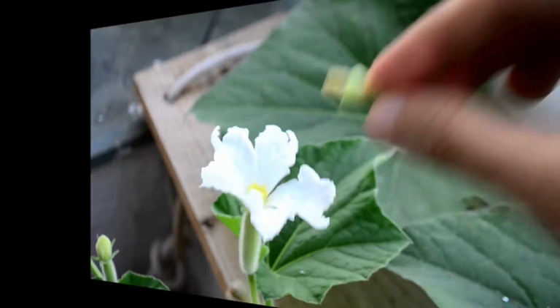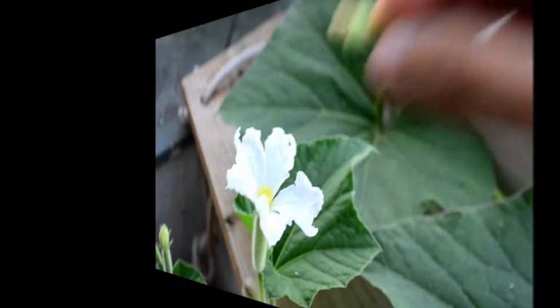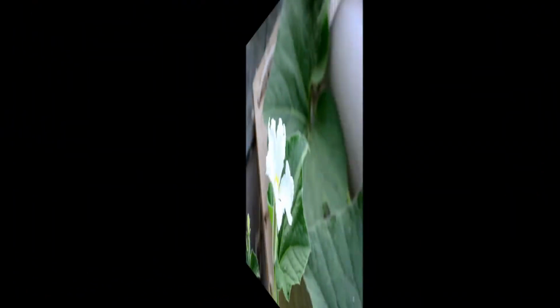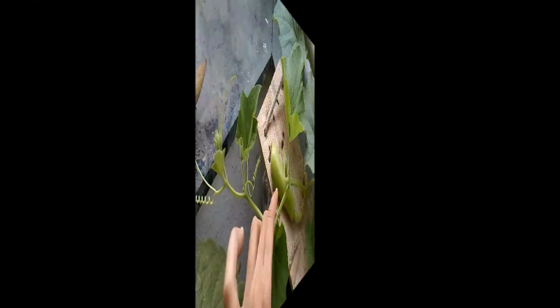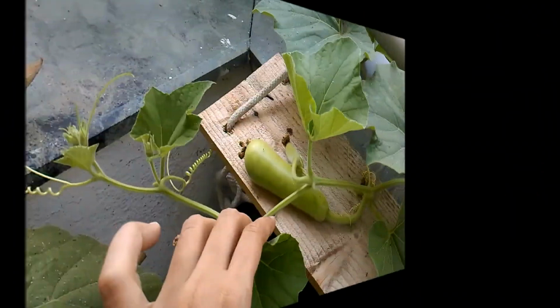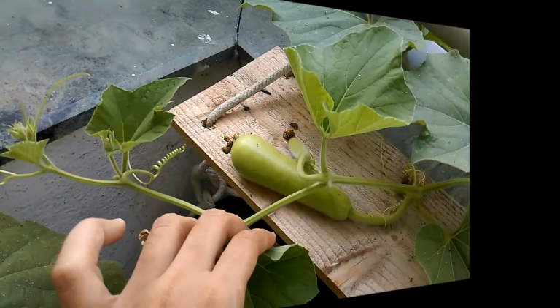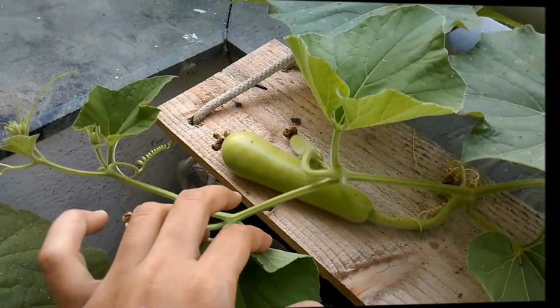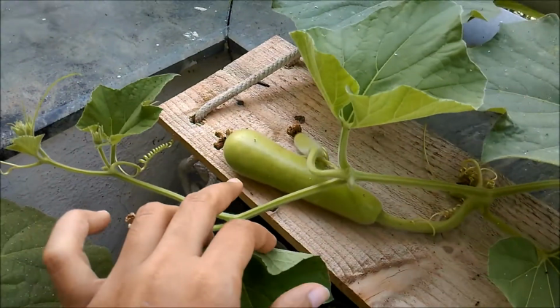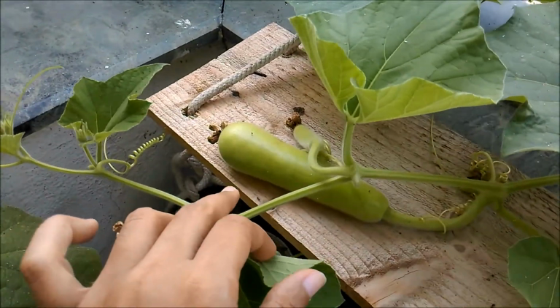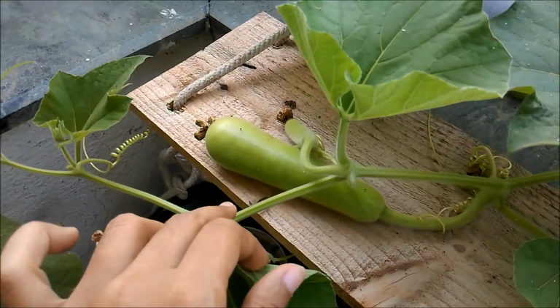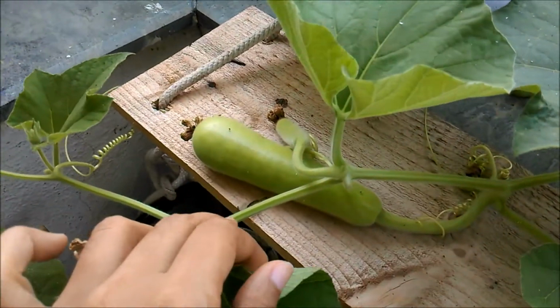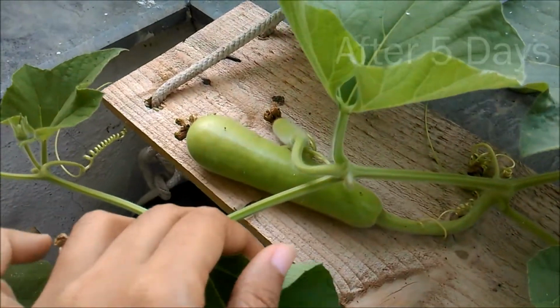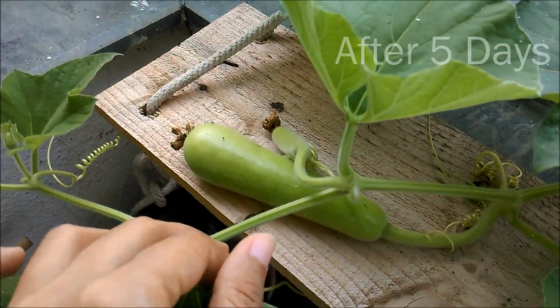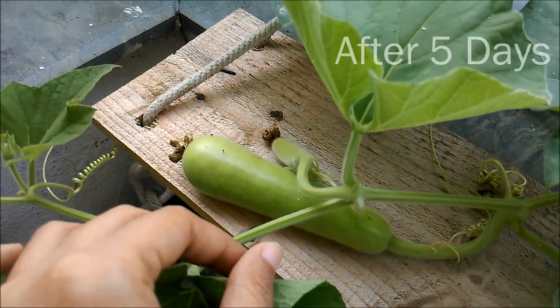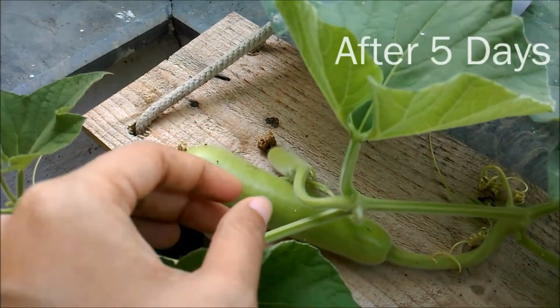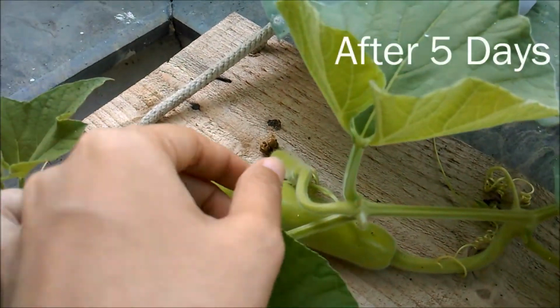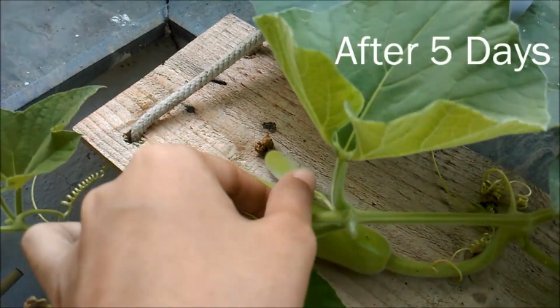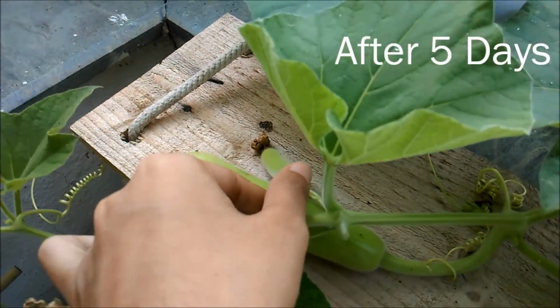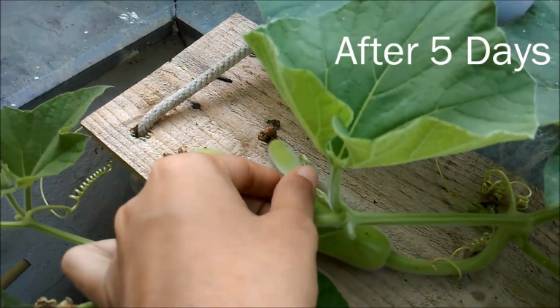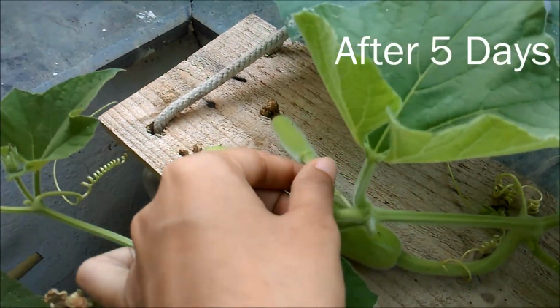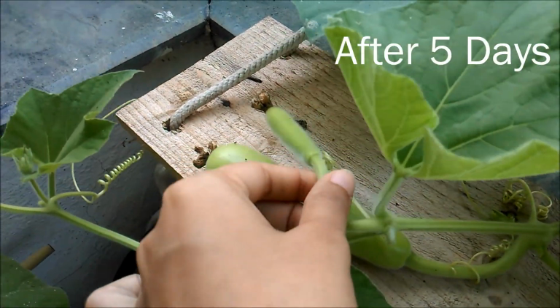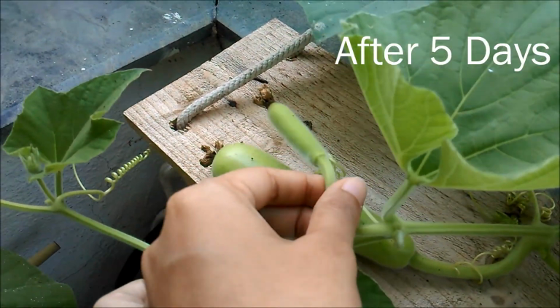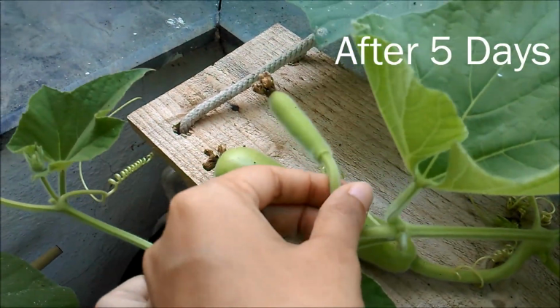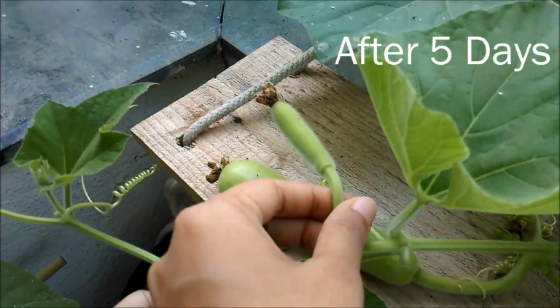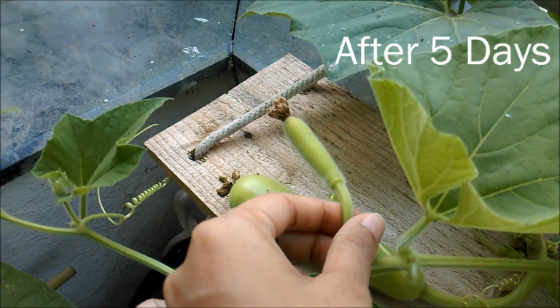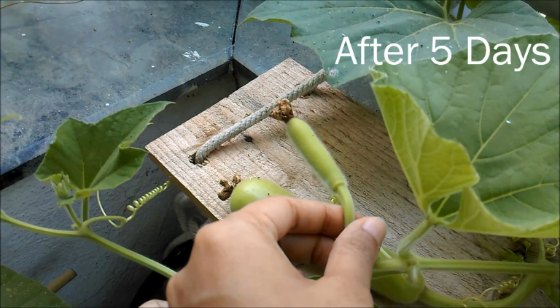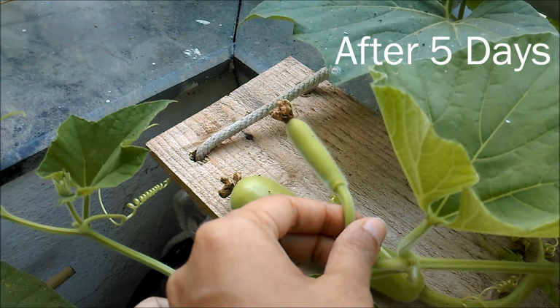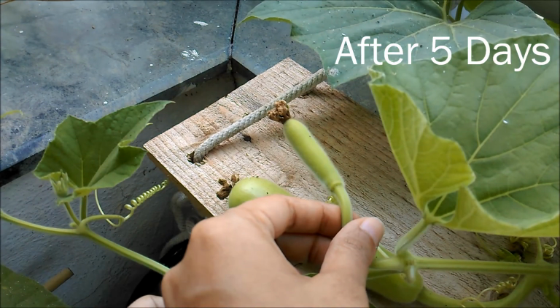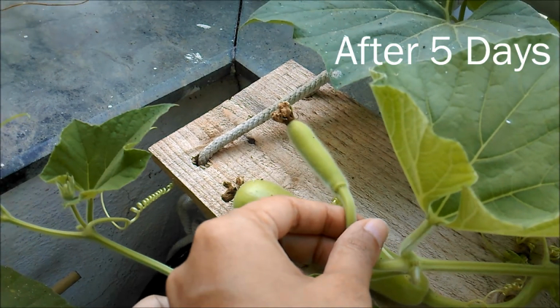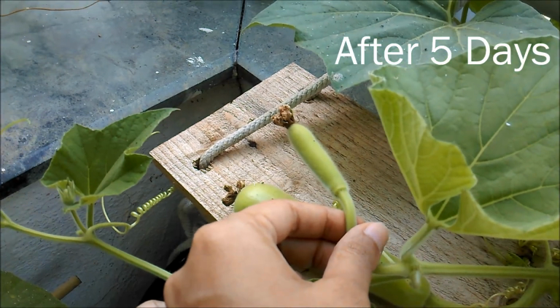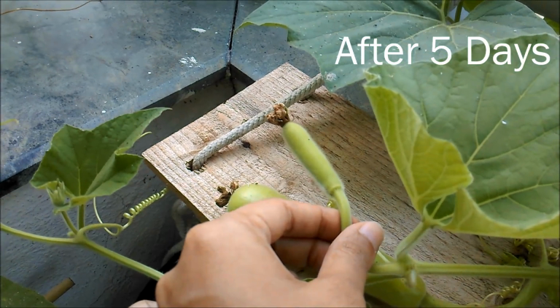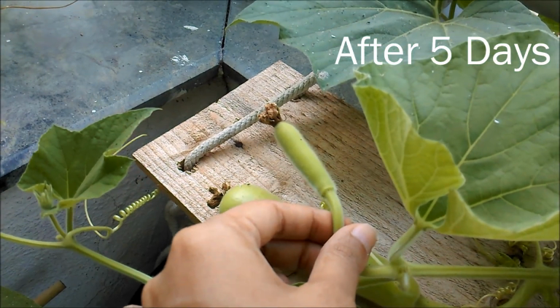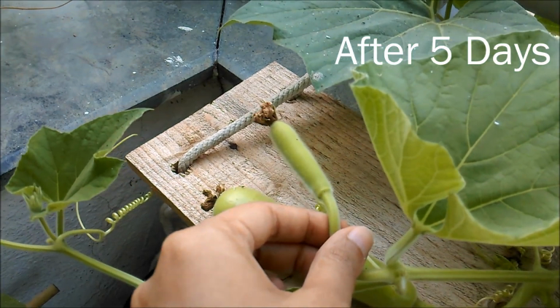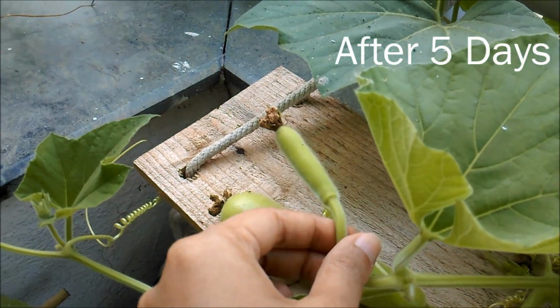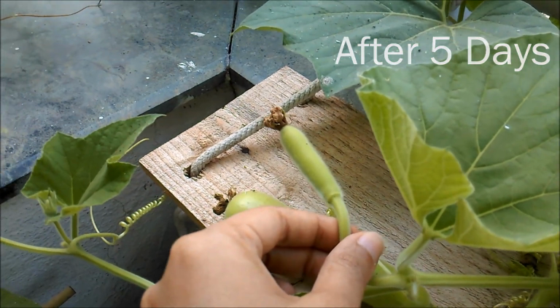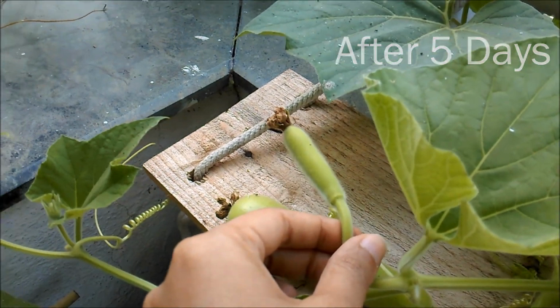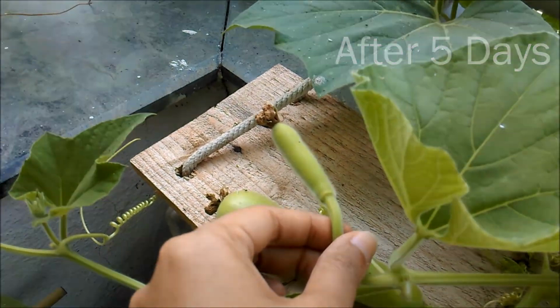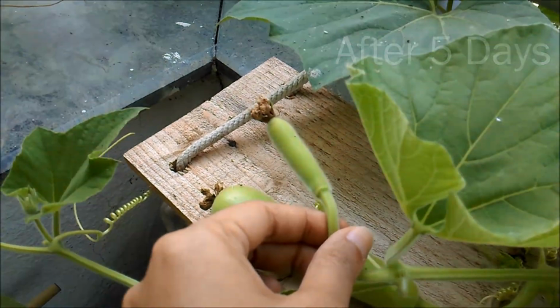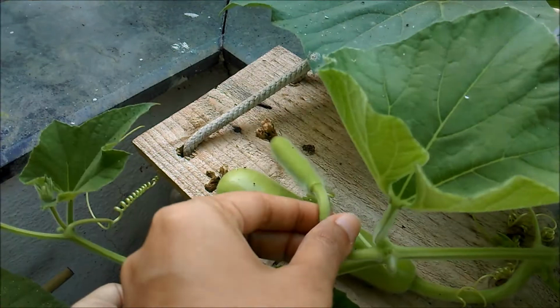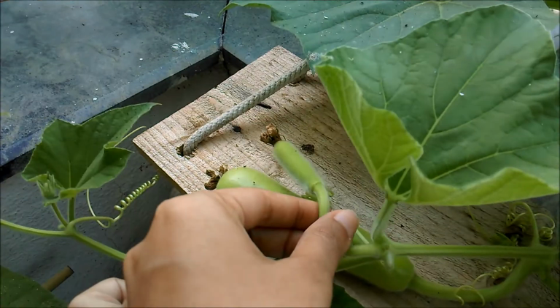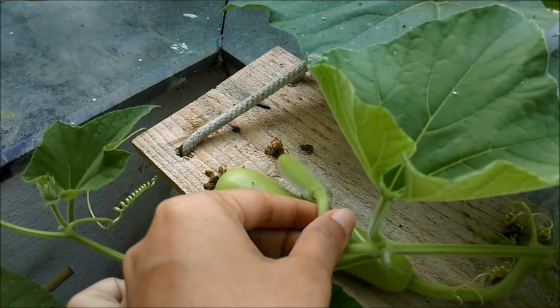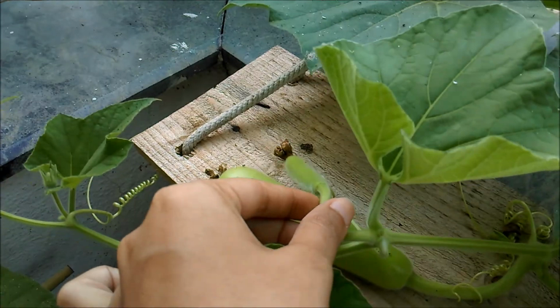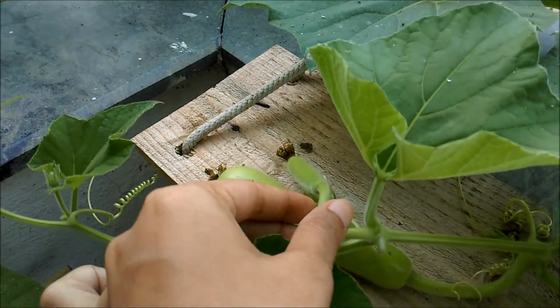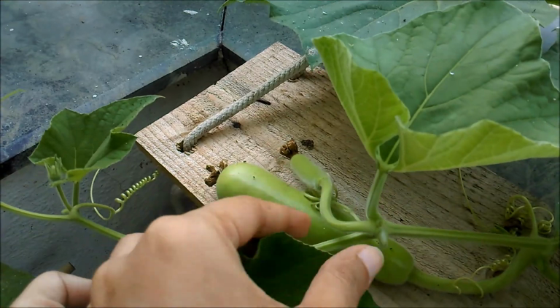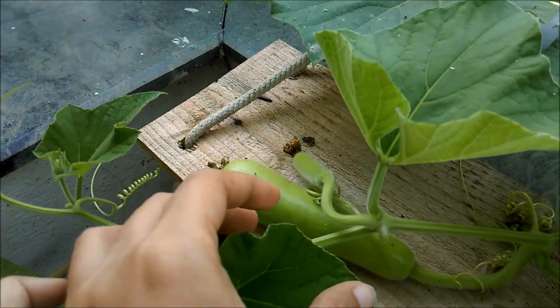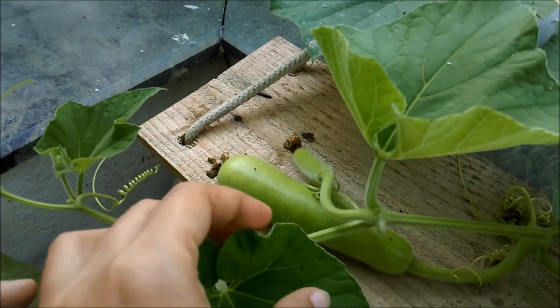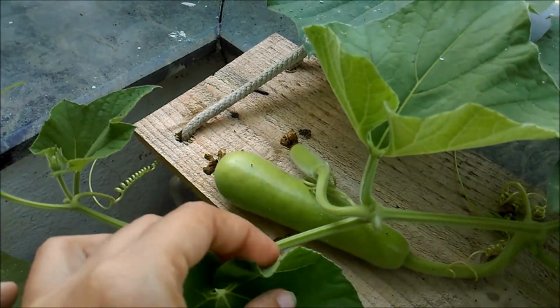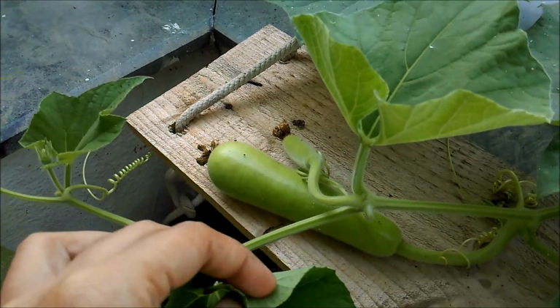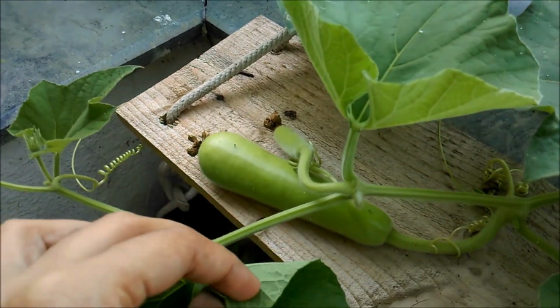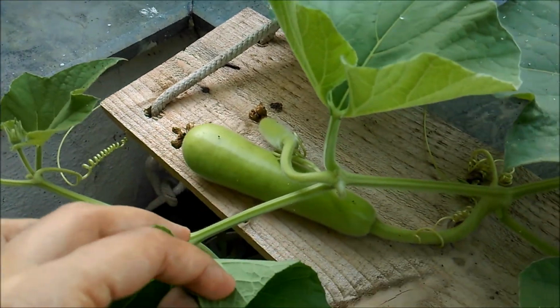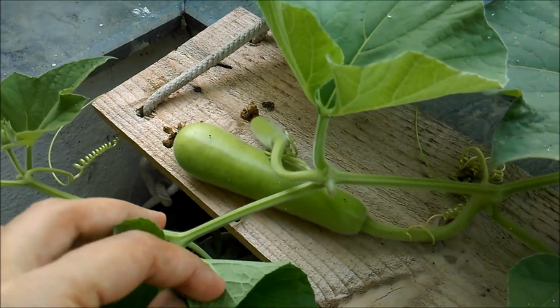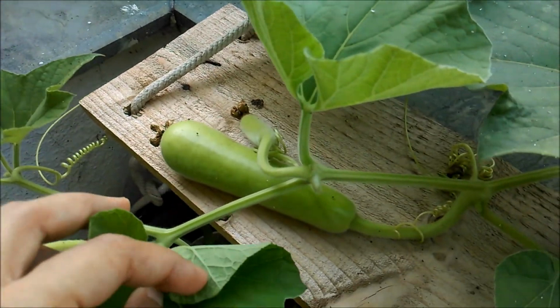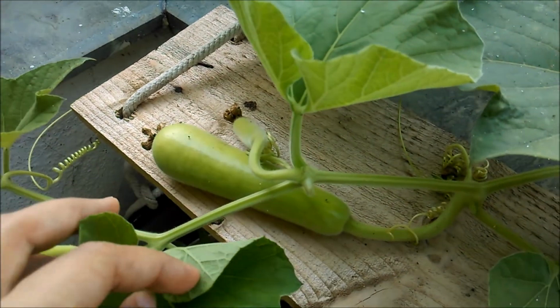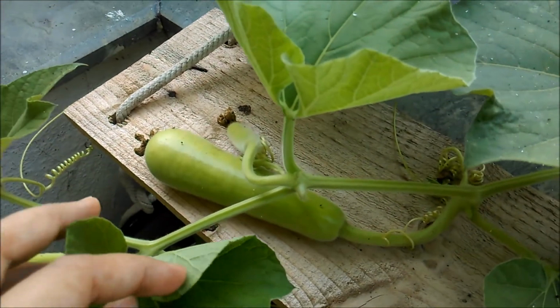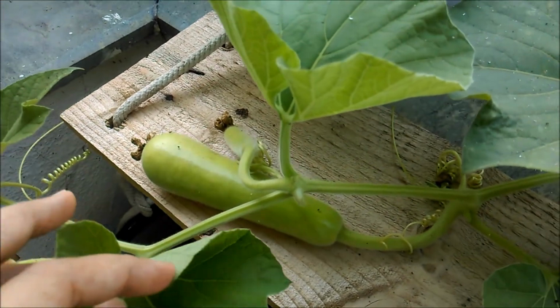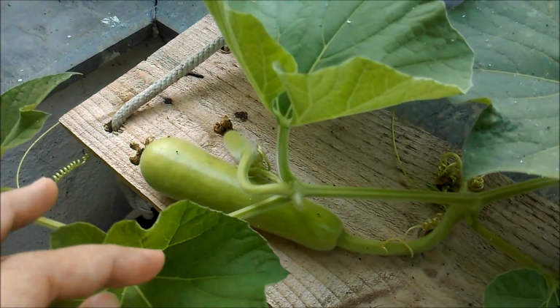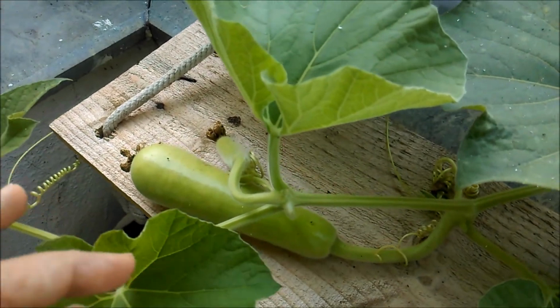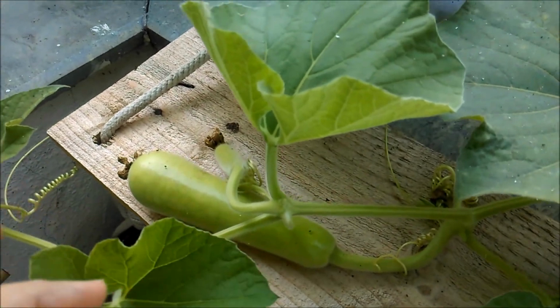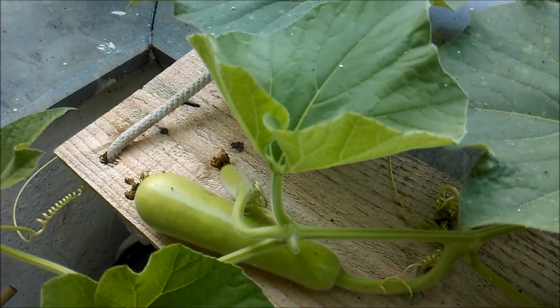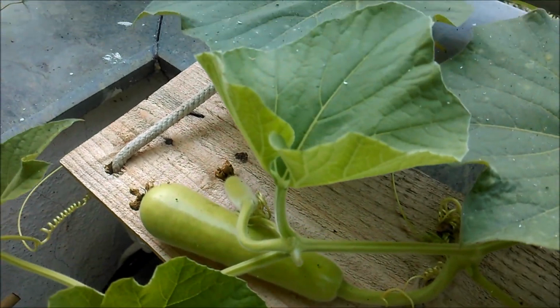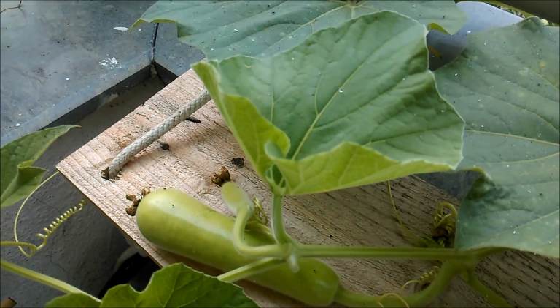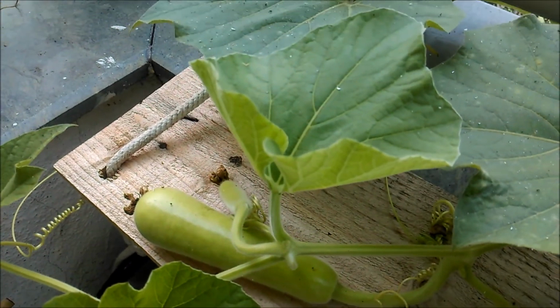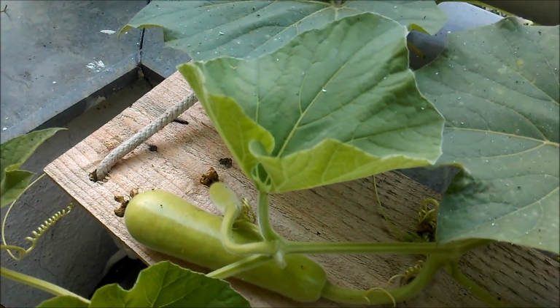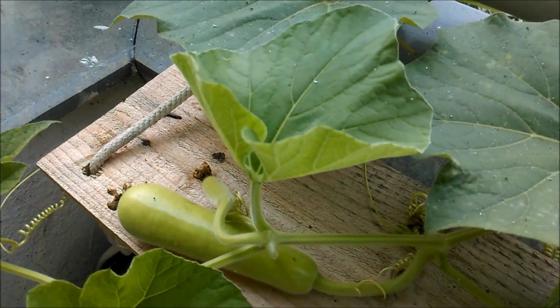If you see the base of the female enlarged in 4 to 5 days, this means your pollination was successful.